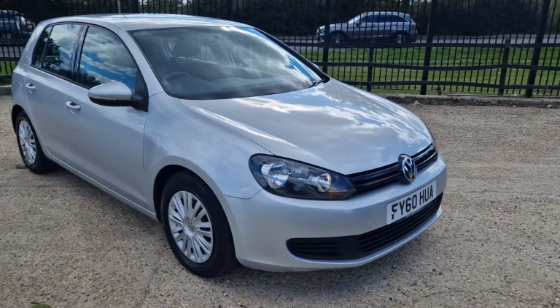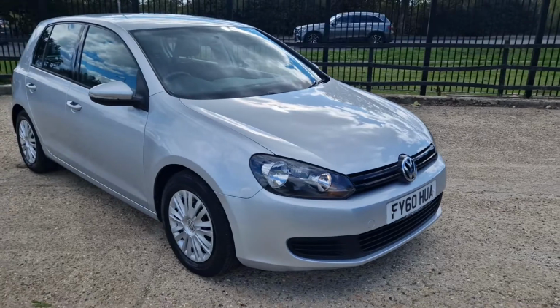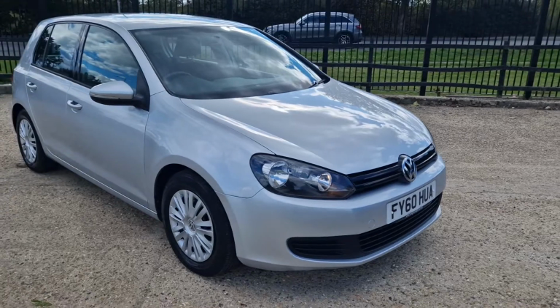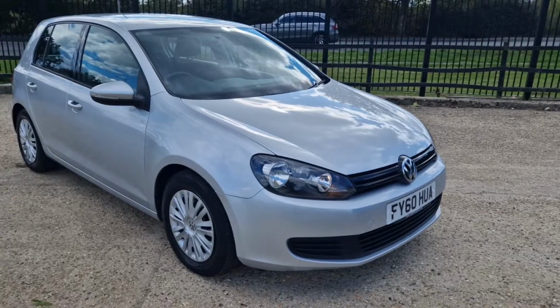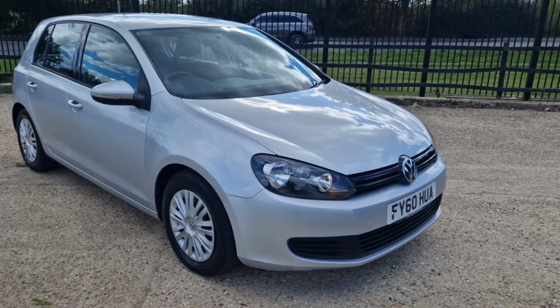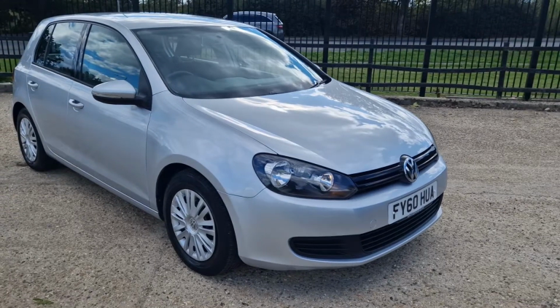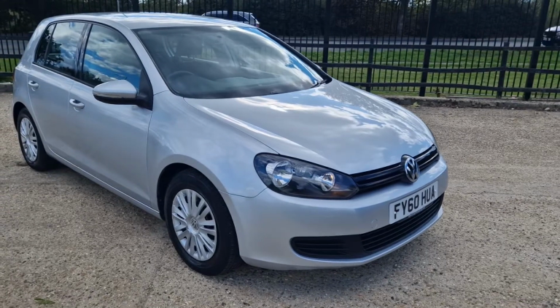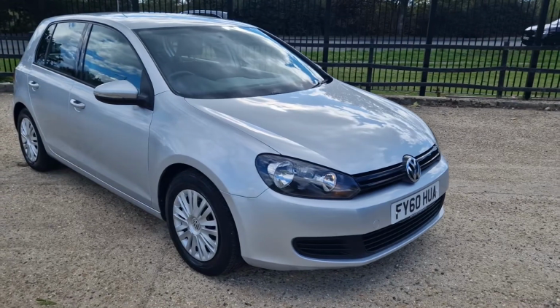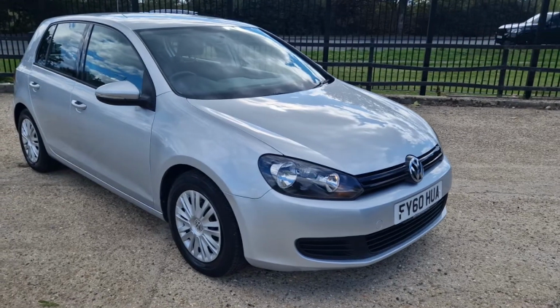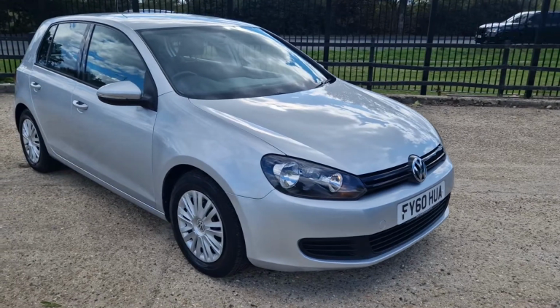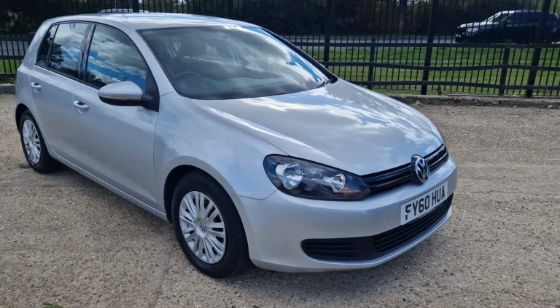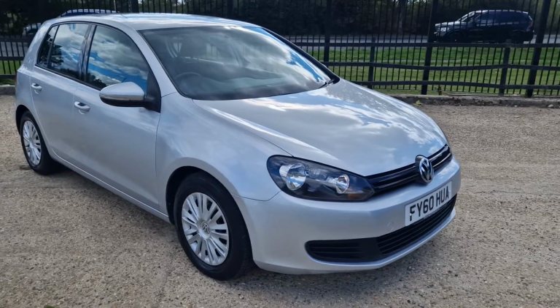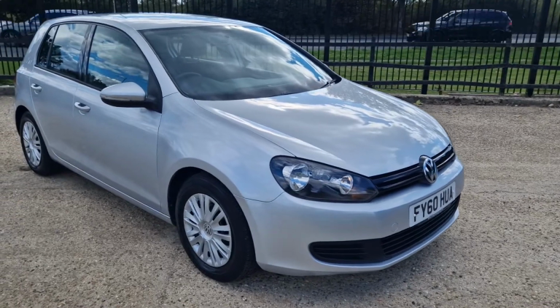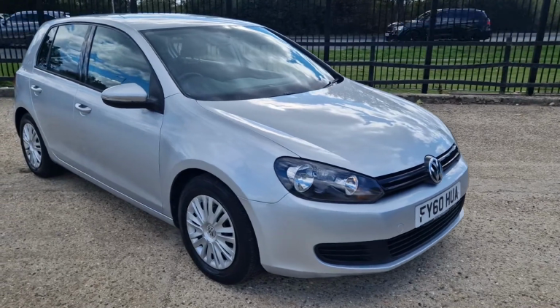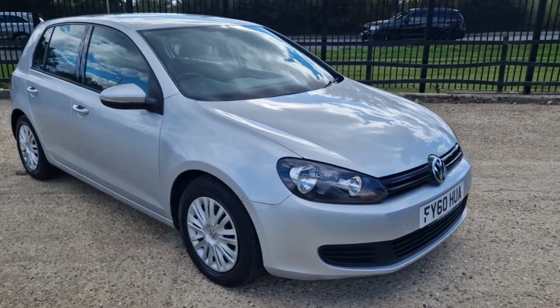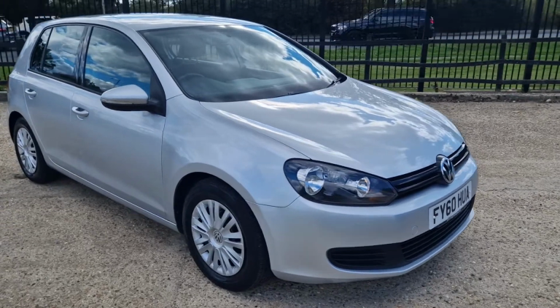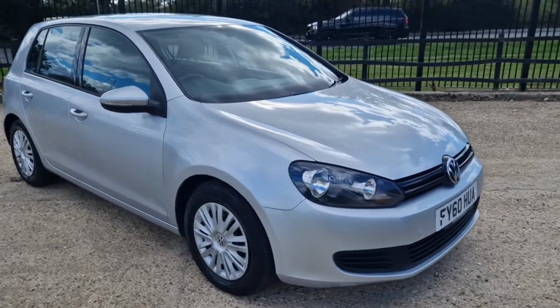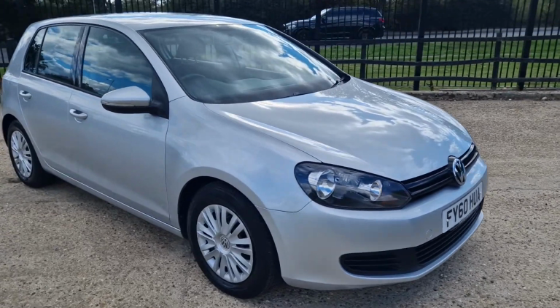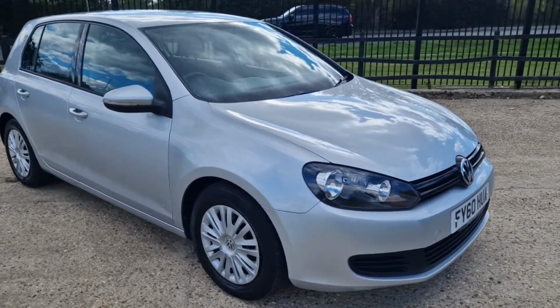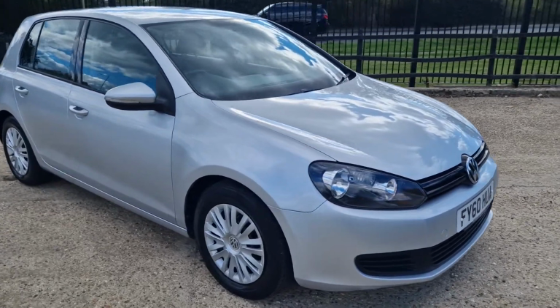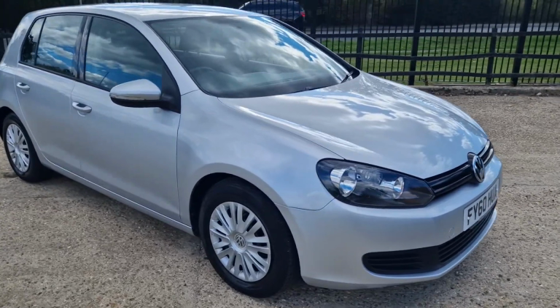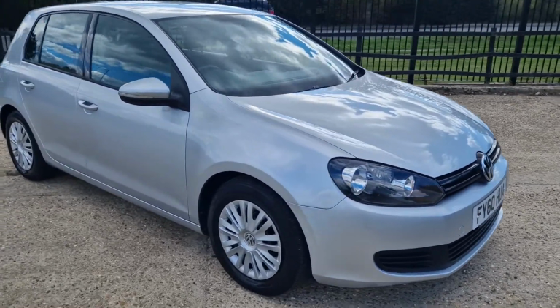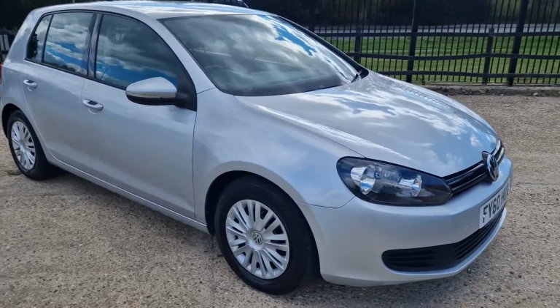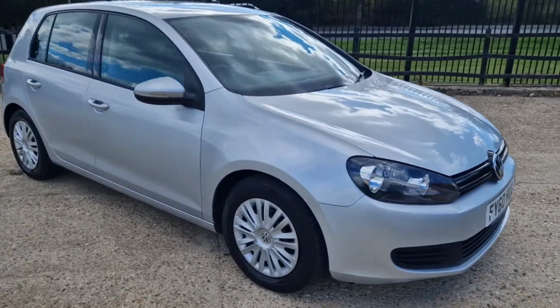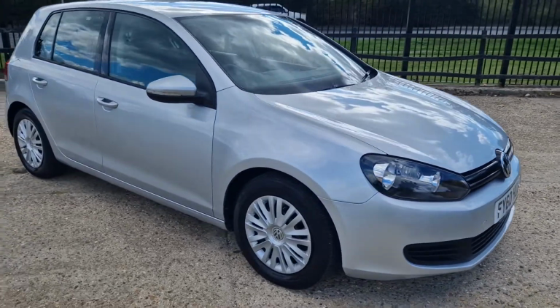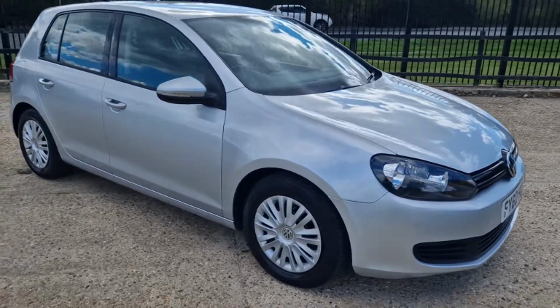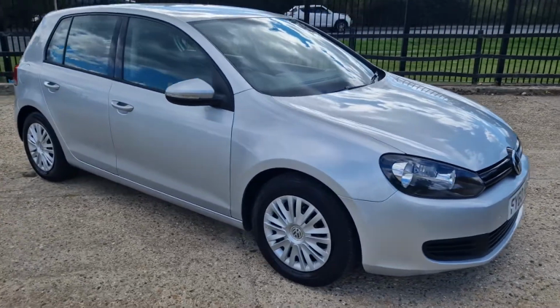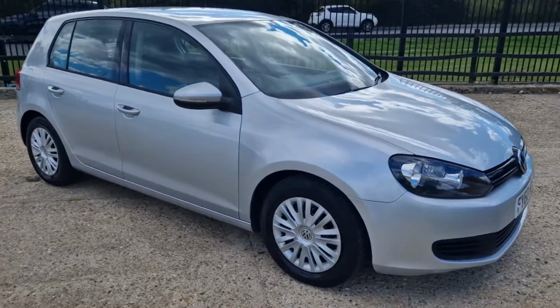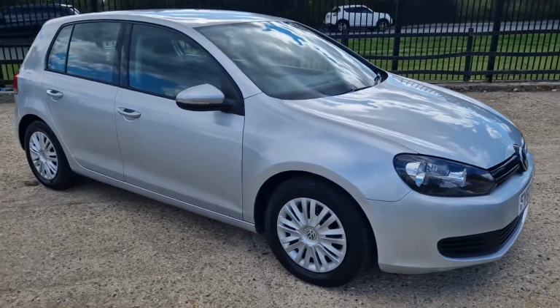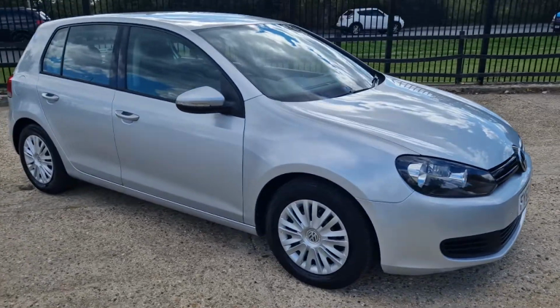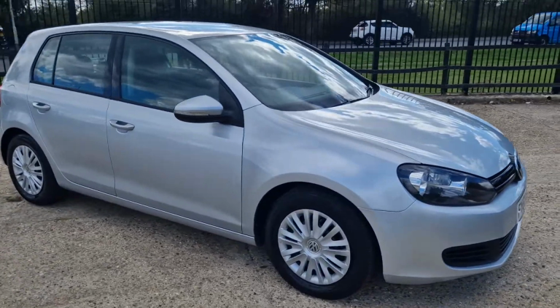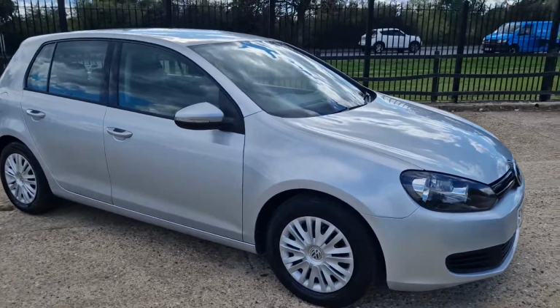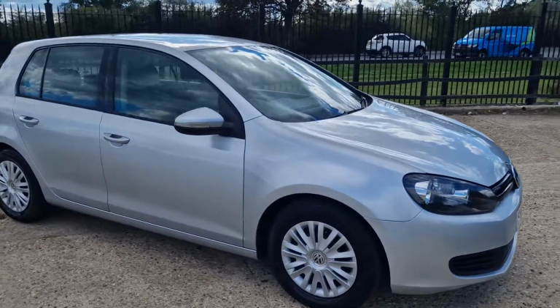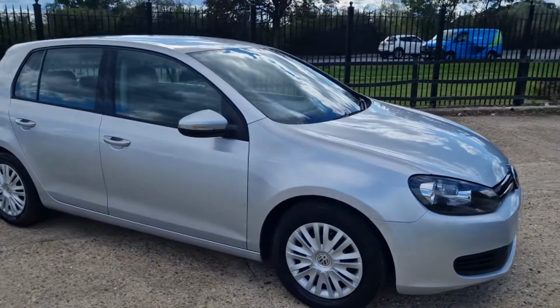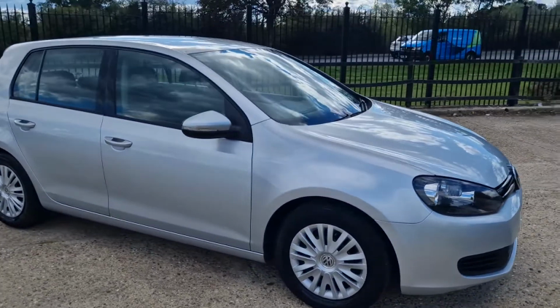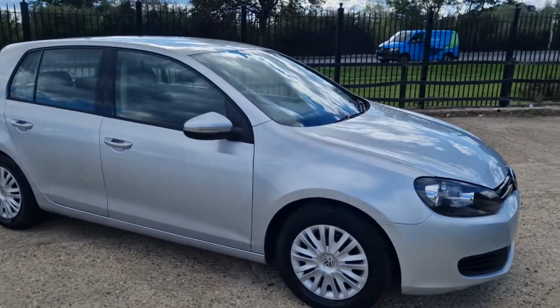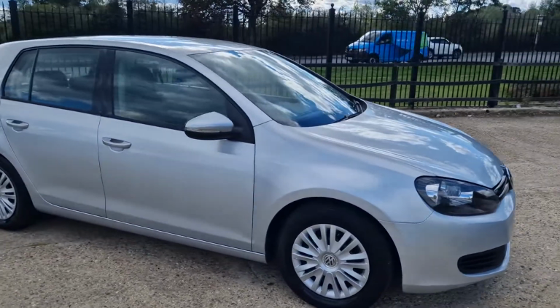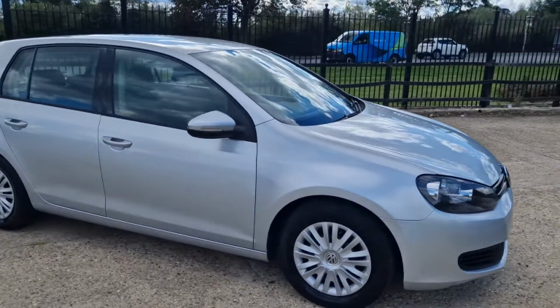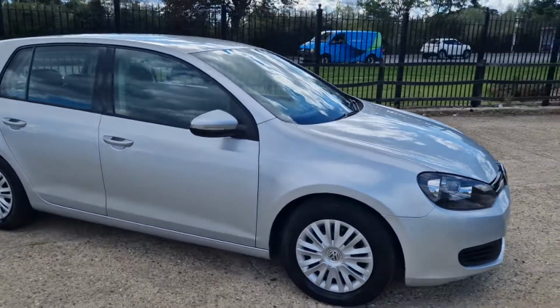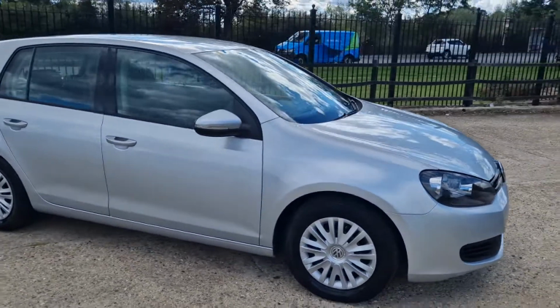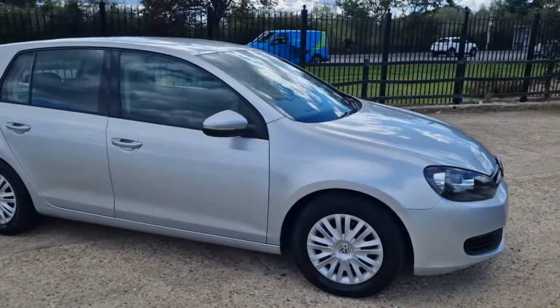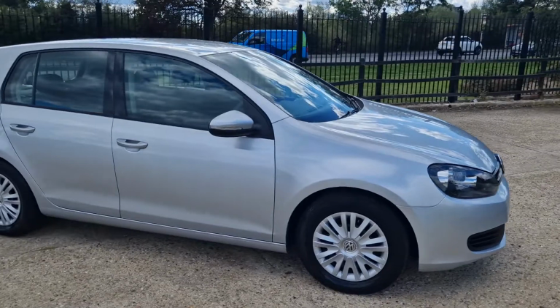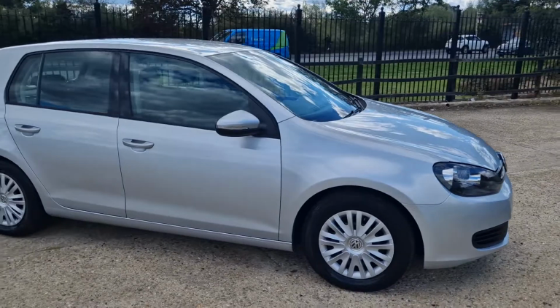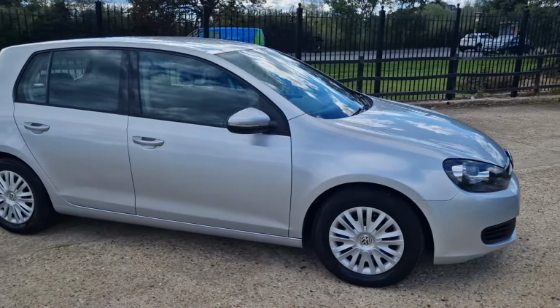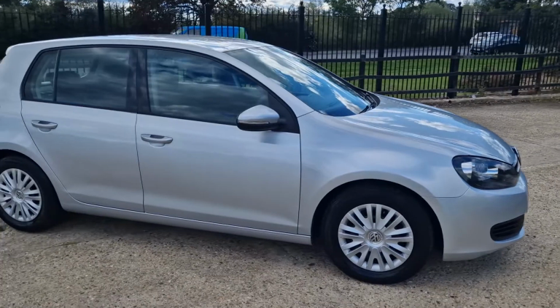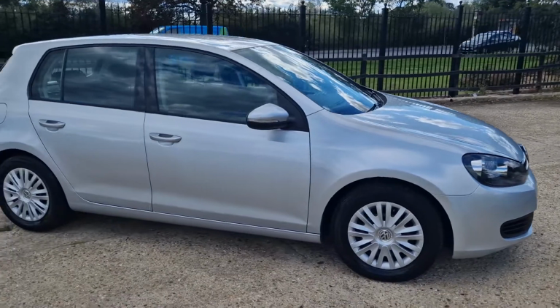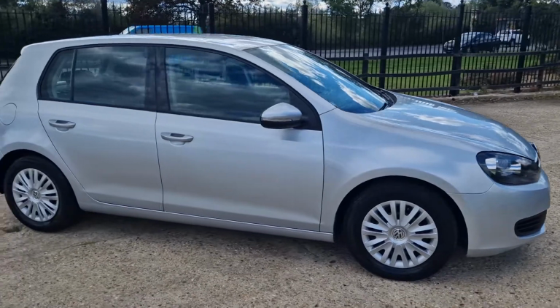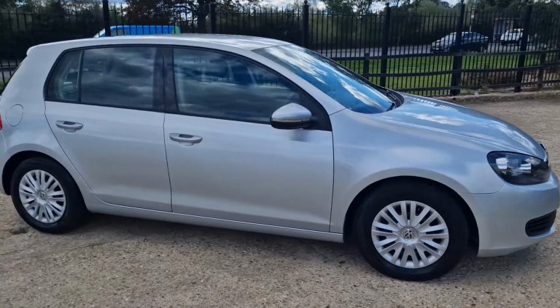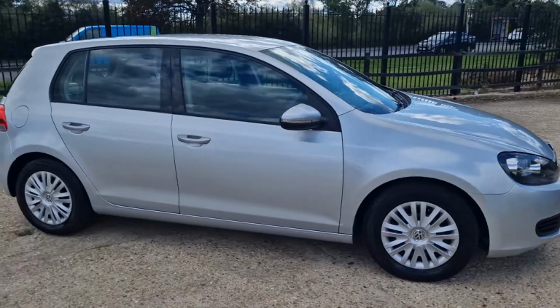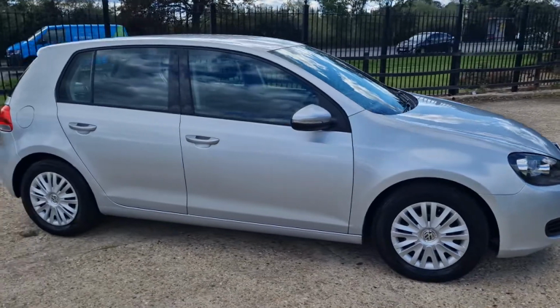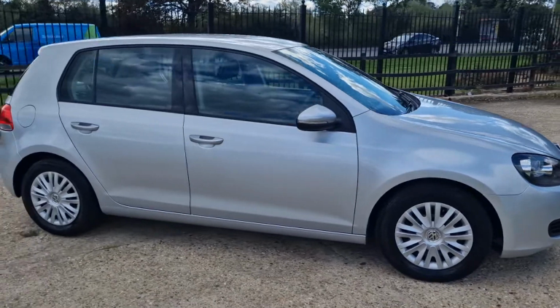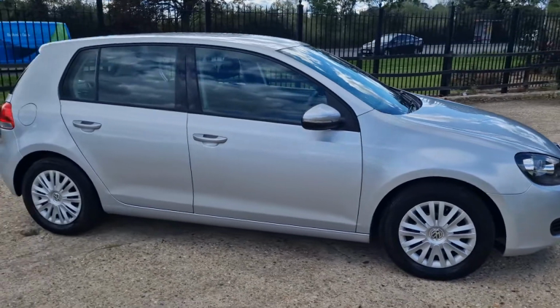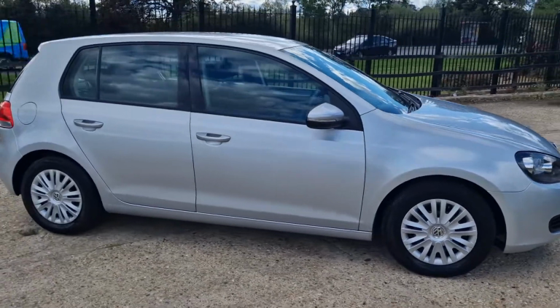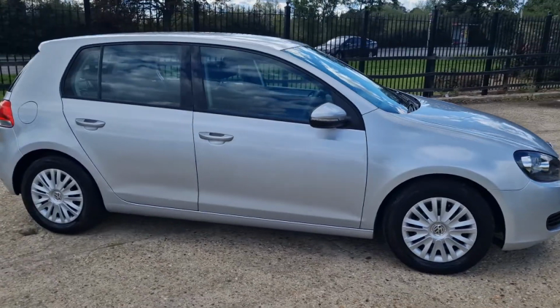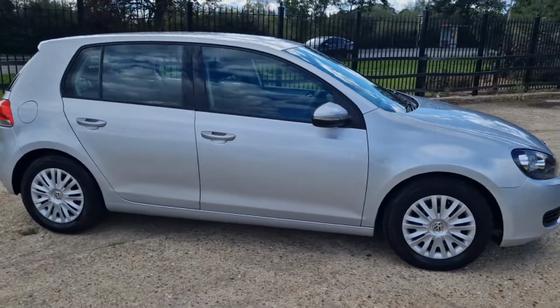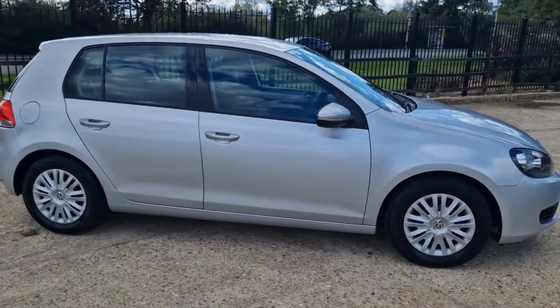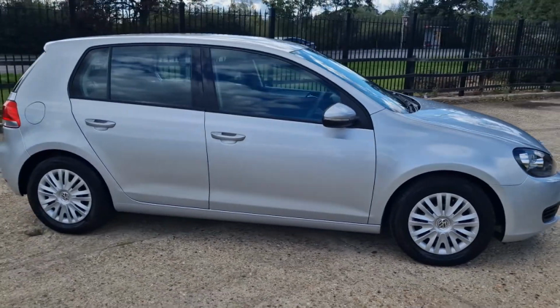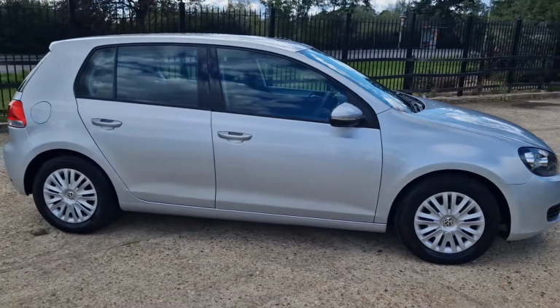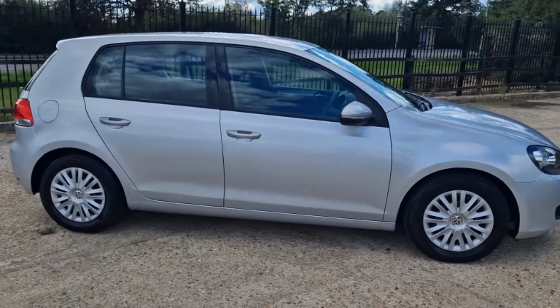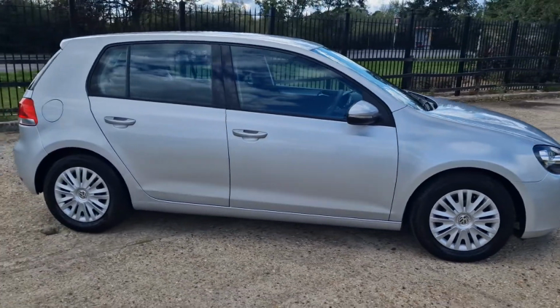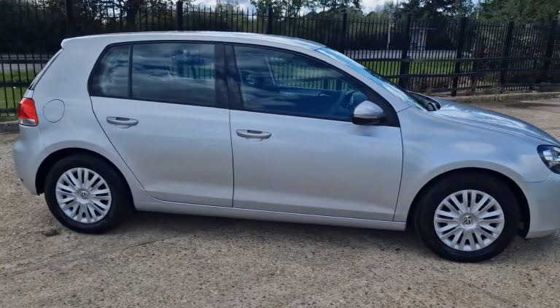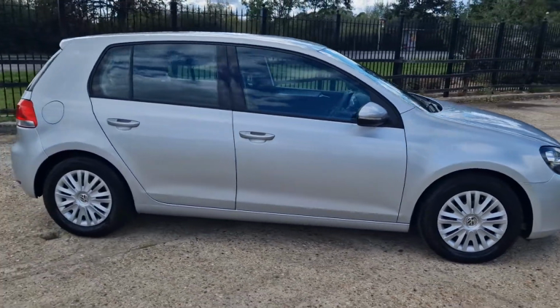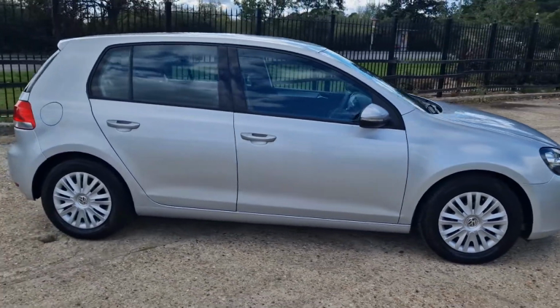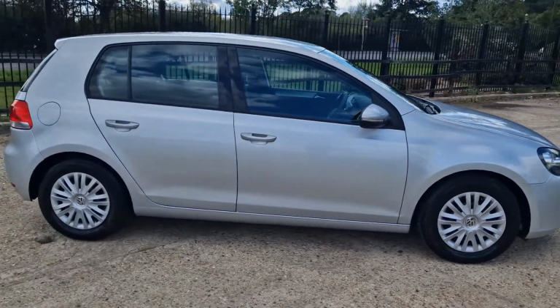Hi, thanks for watching this video of the Golf 1.4S. Nice little car, it's got full service history. Drives absolutely fine.